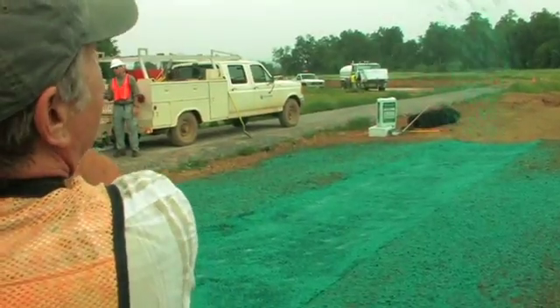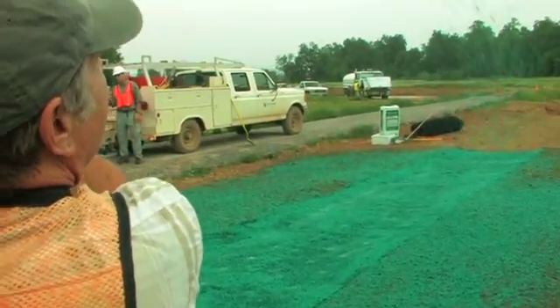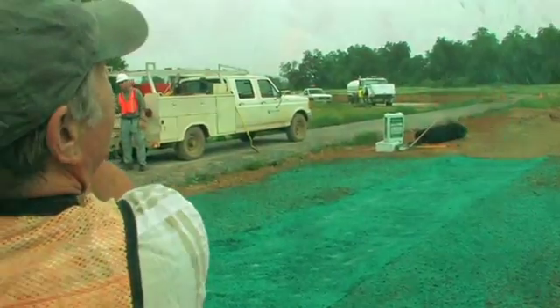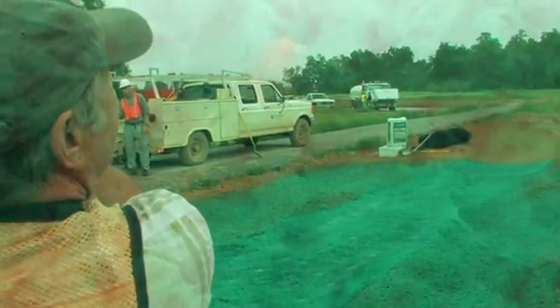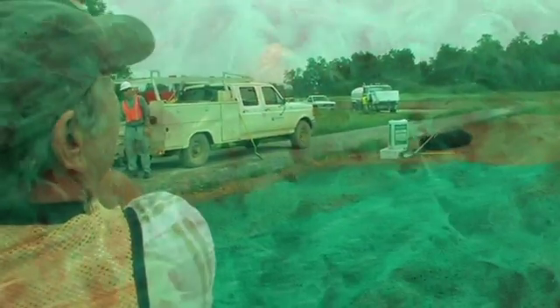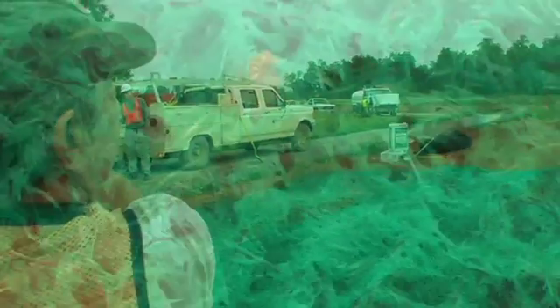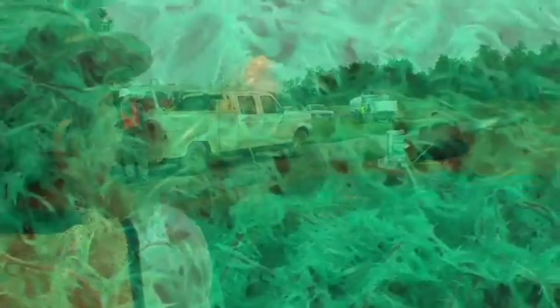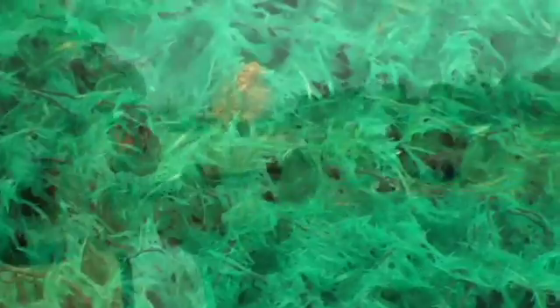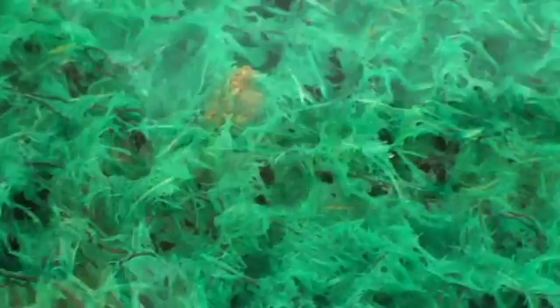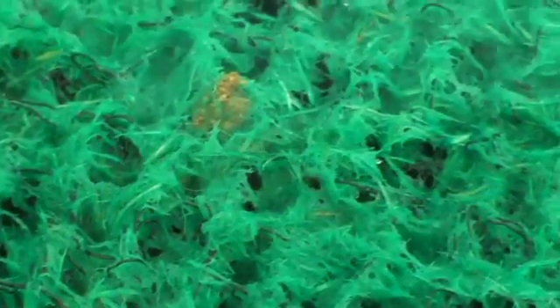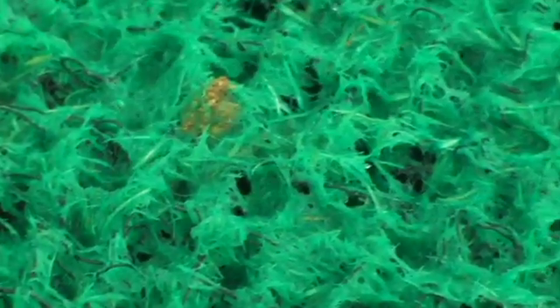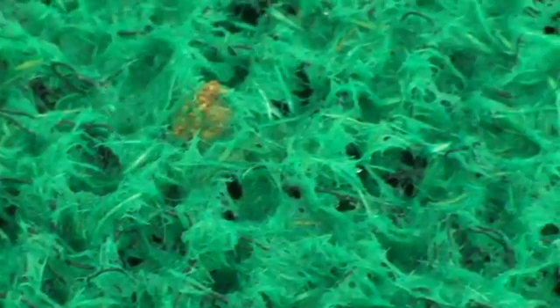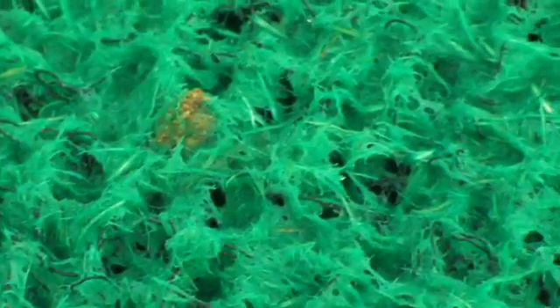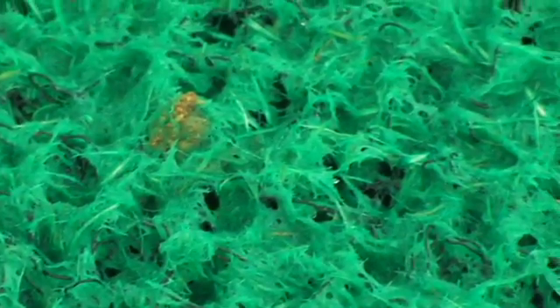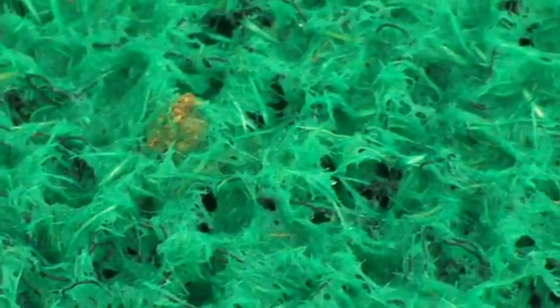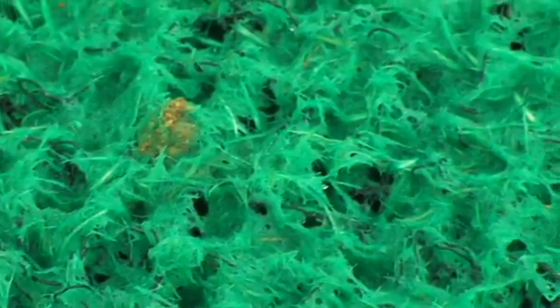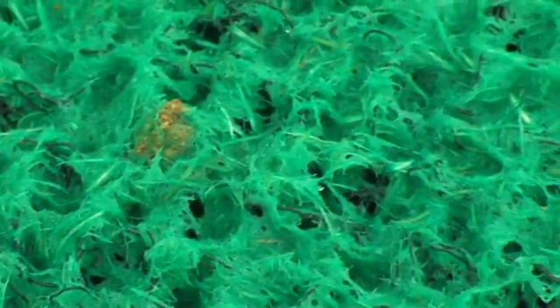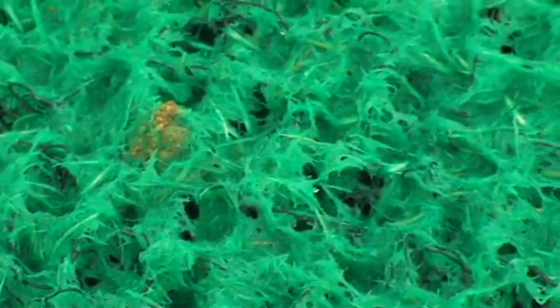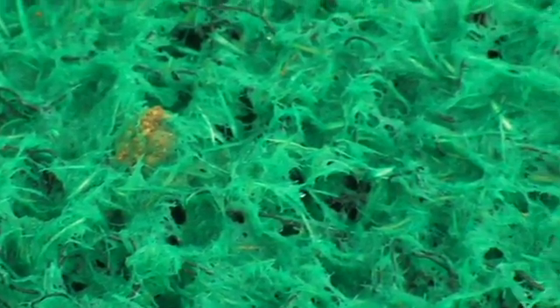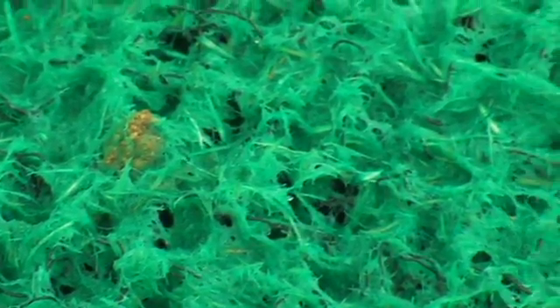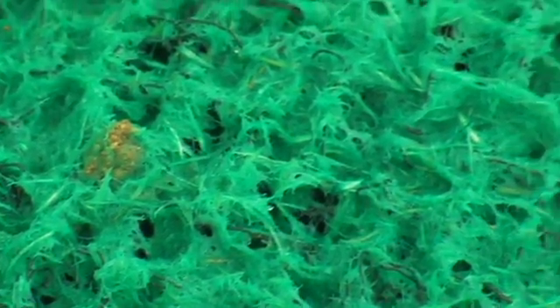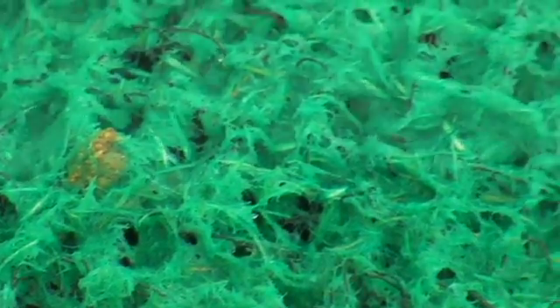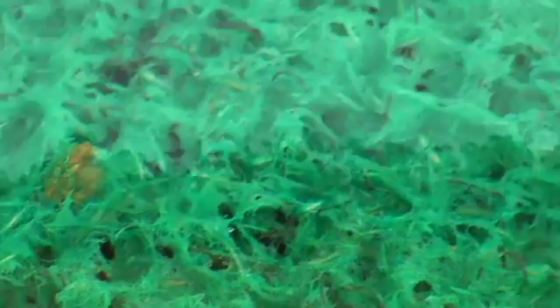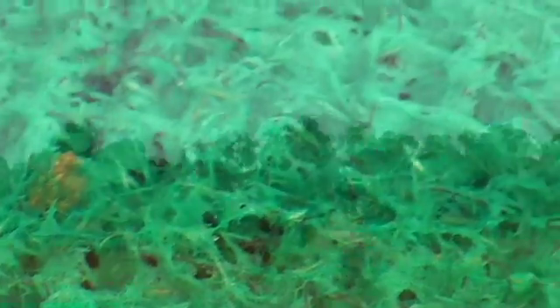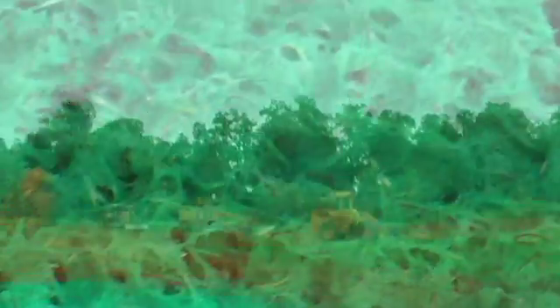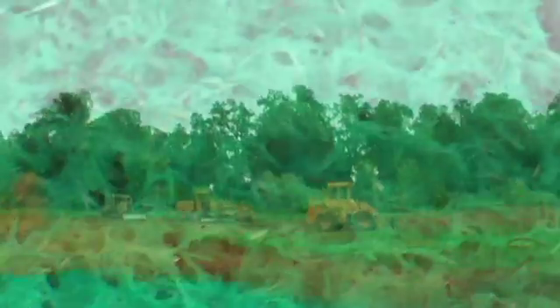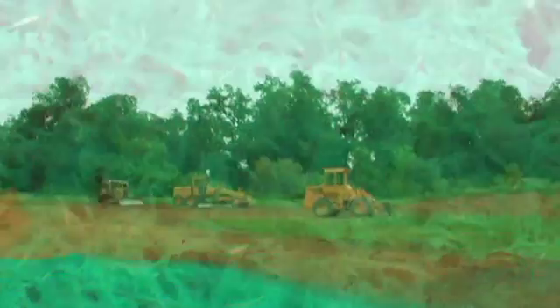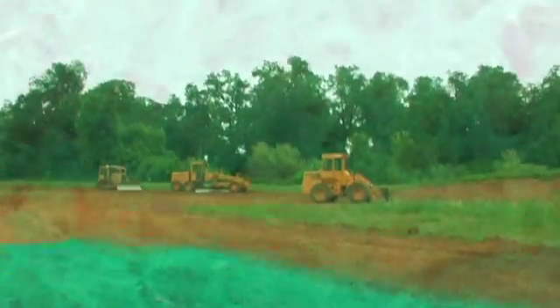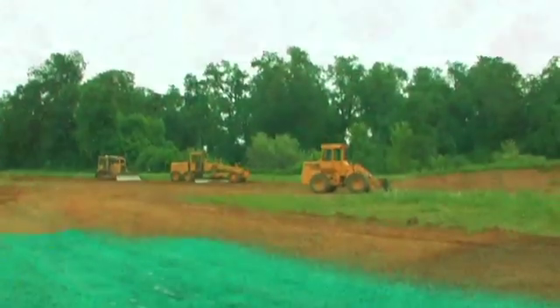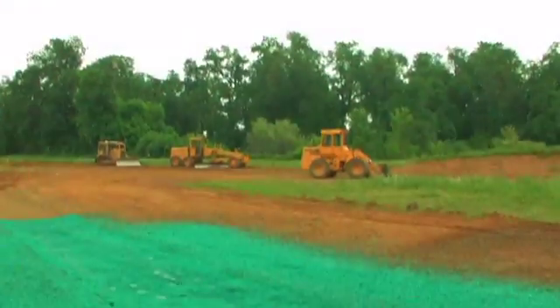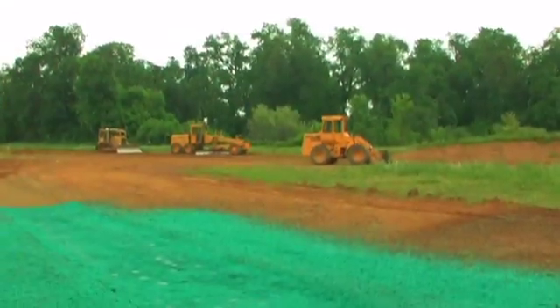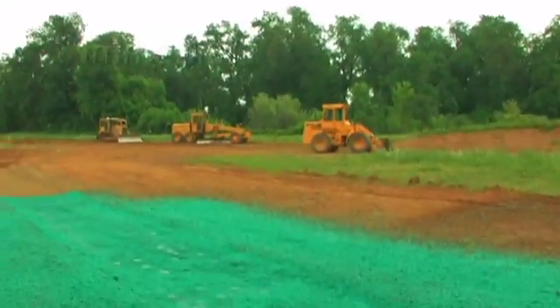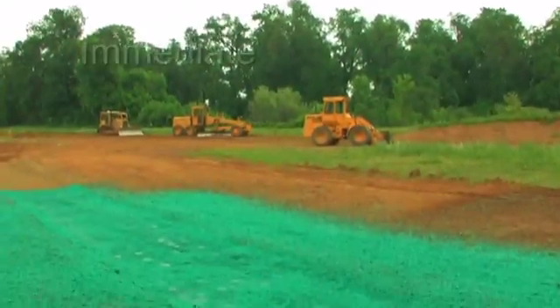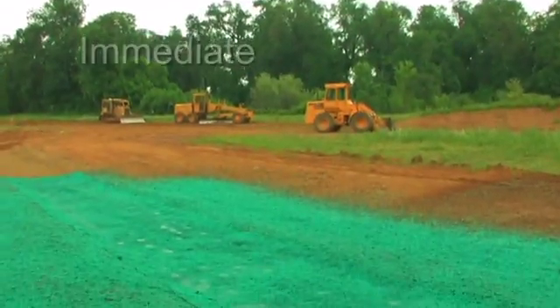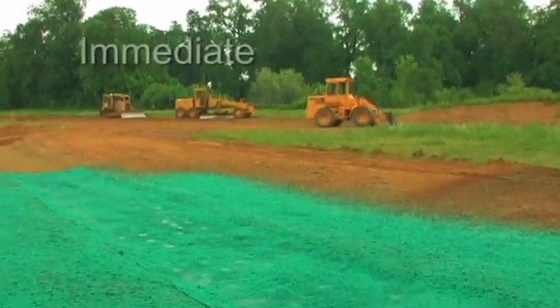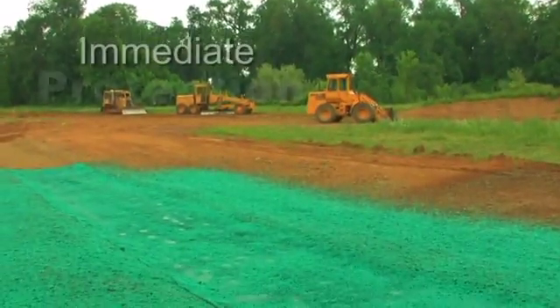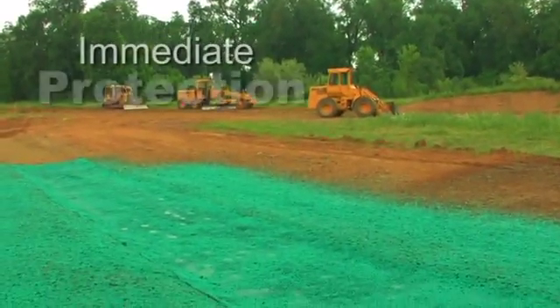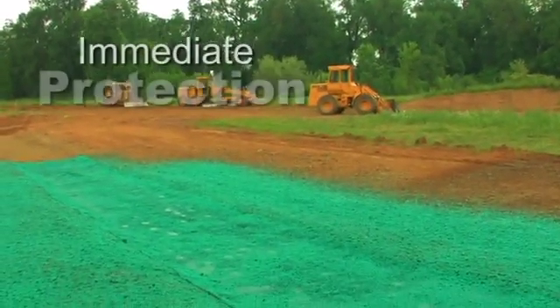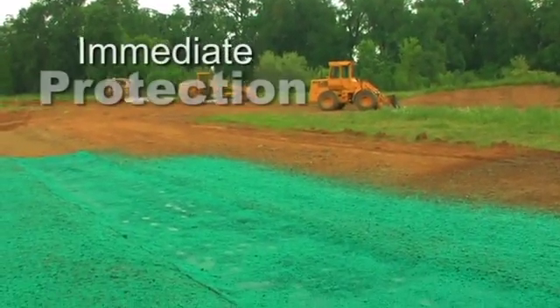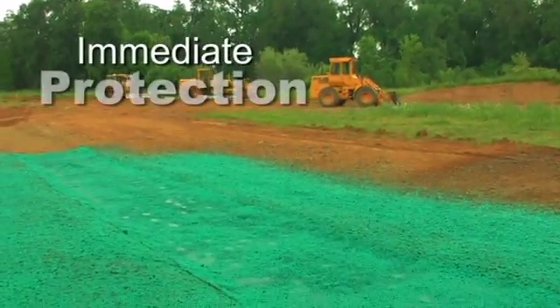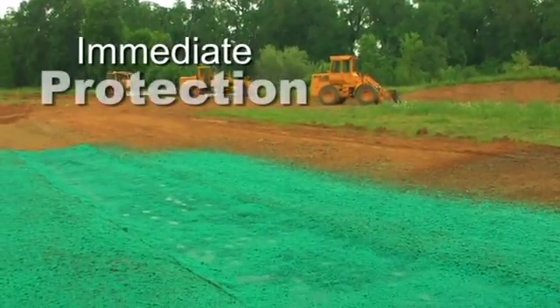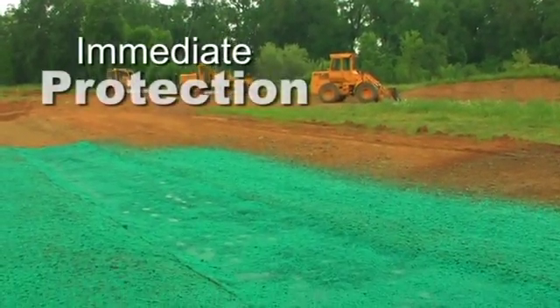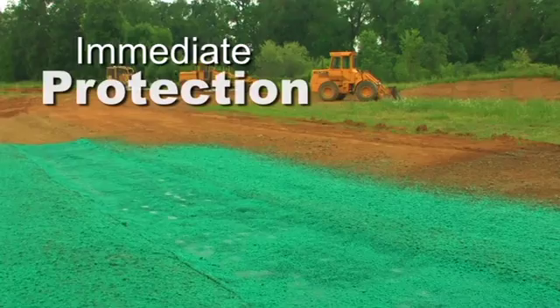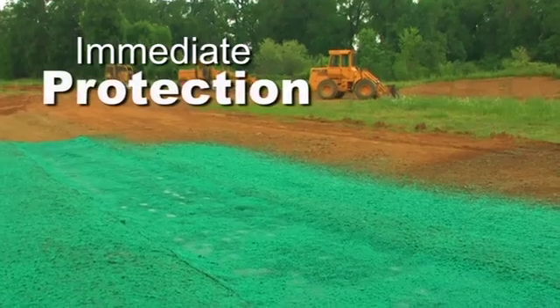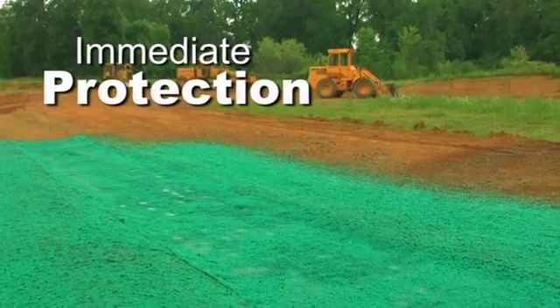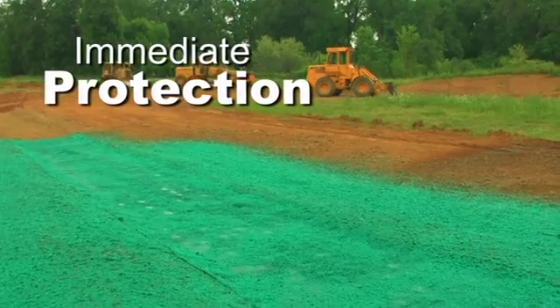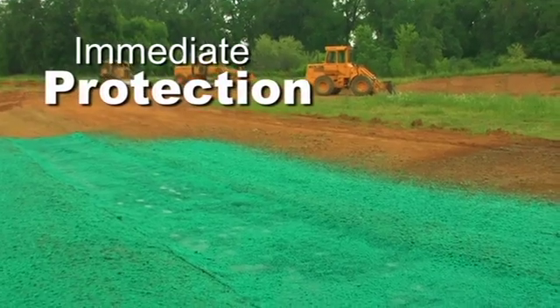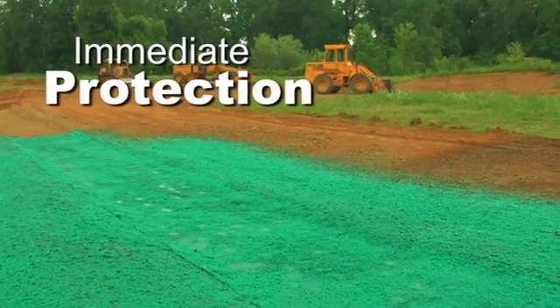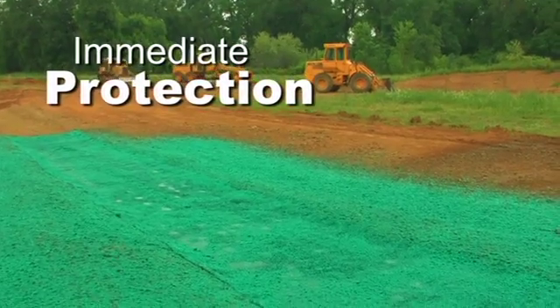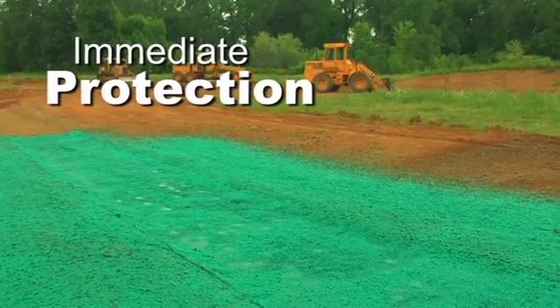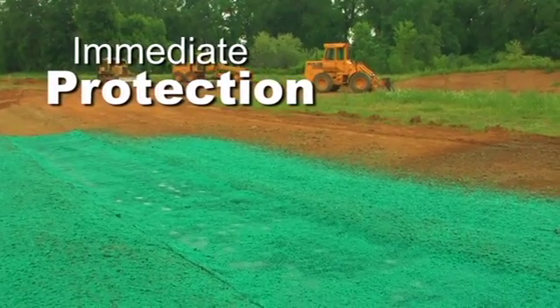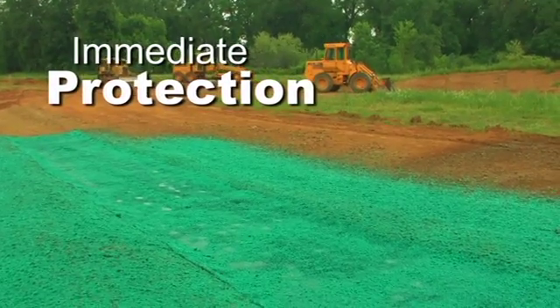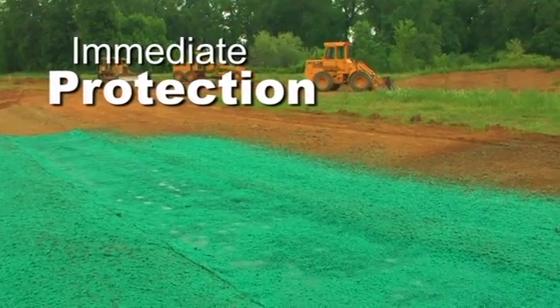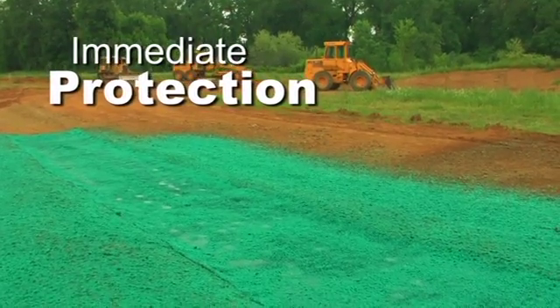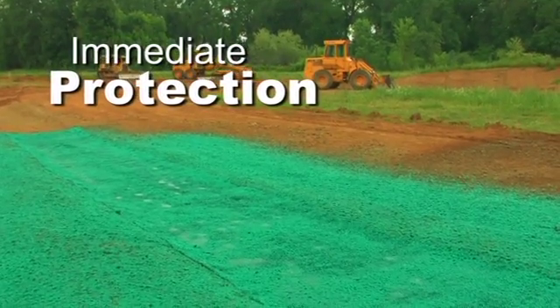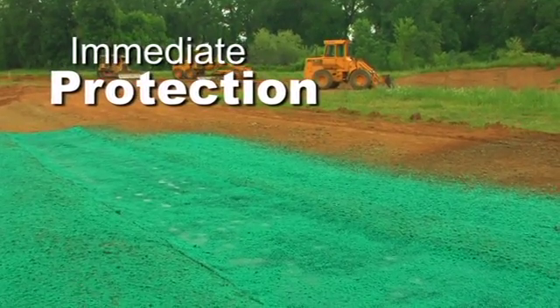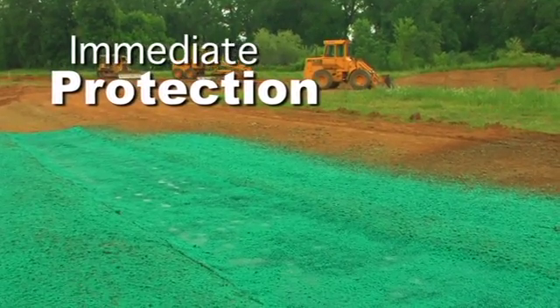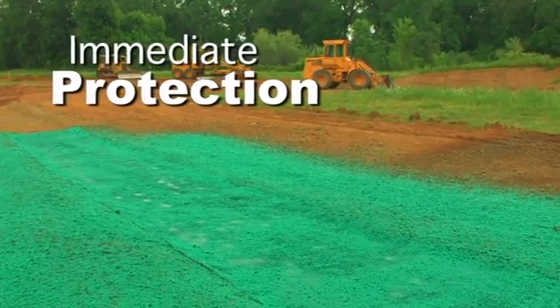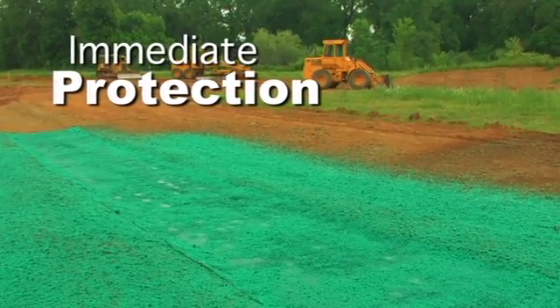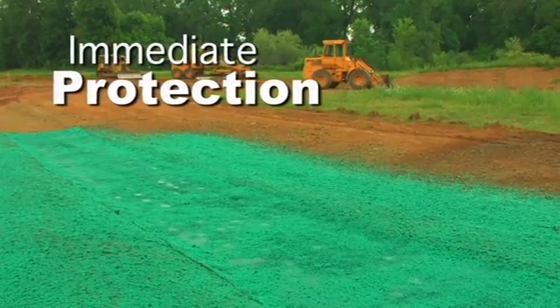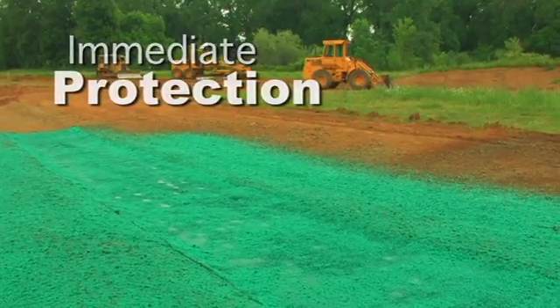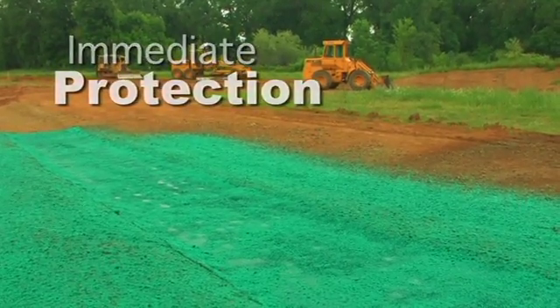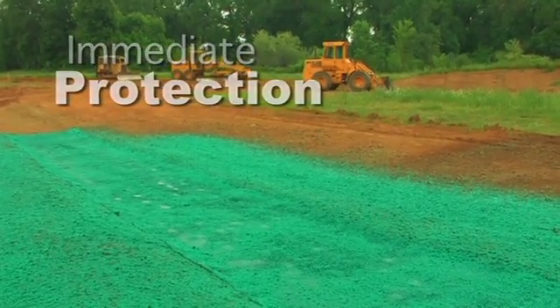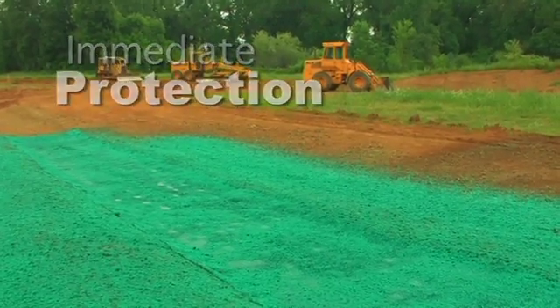When properly installed, the Green Armor System provides immediate protection, typically establishing thick vegetation within a few weeks.